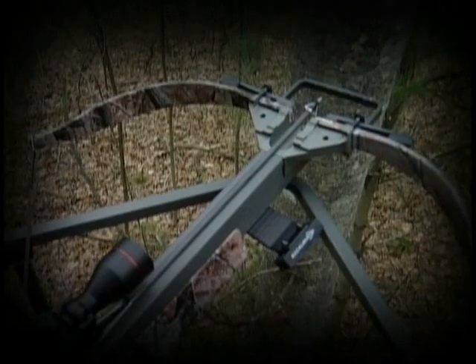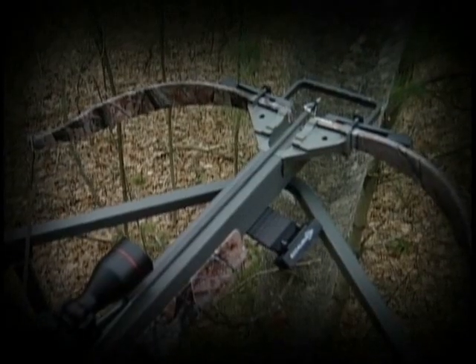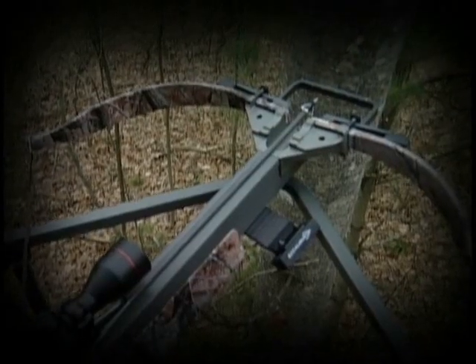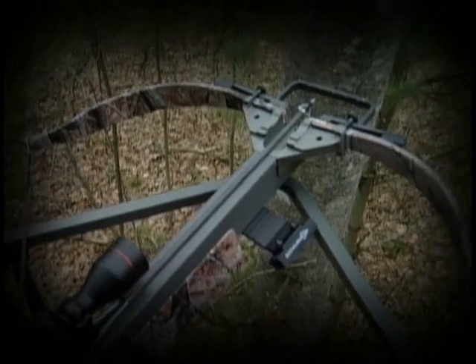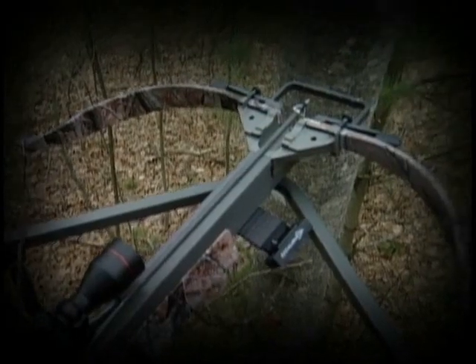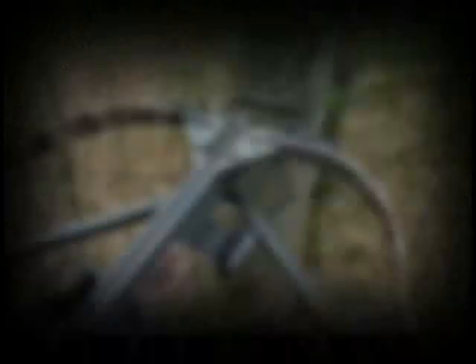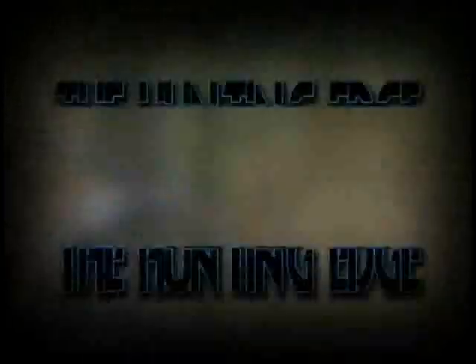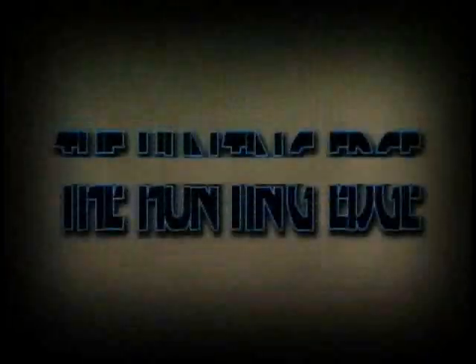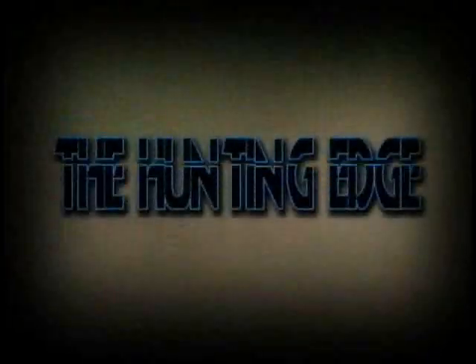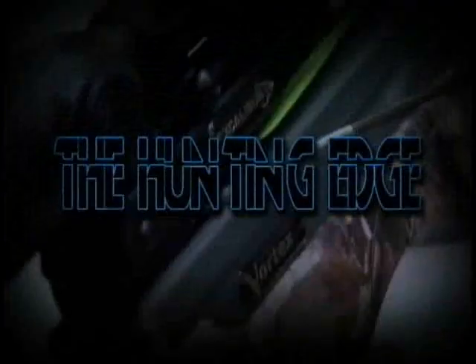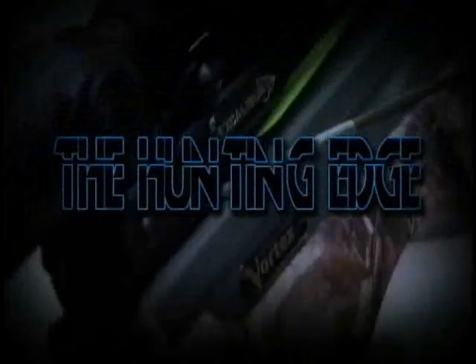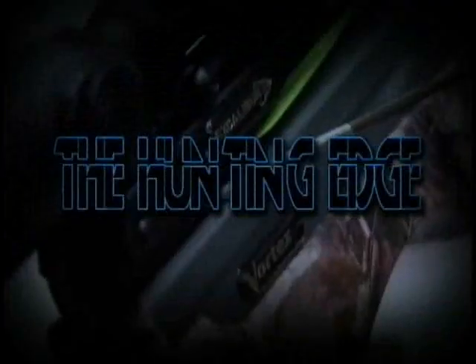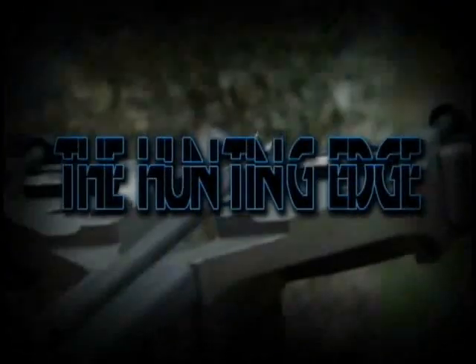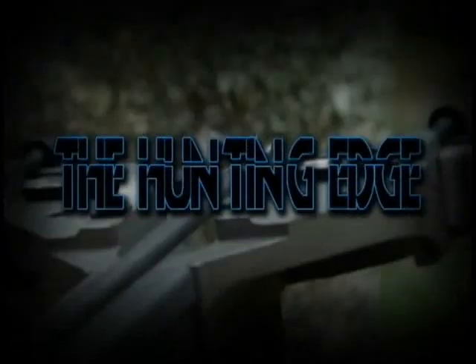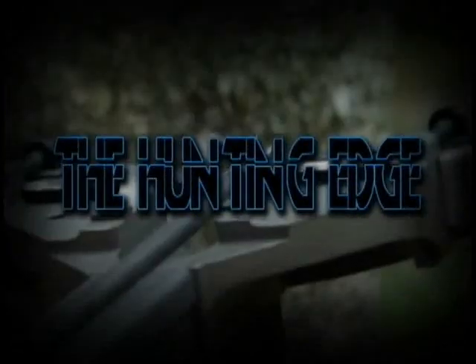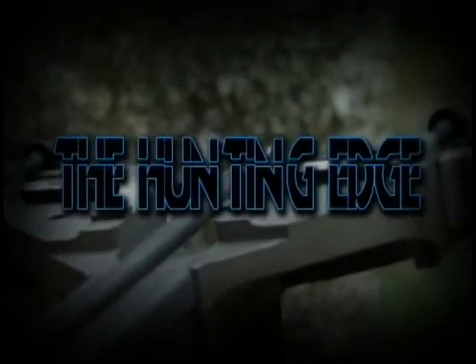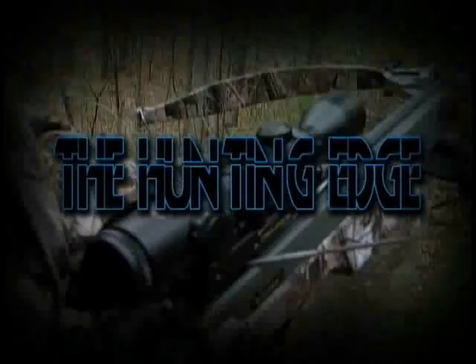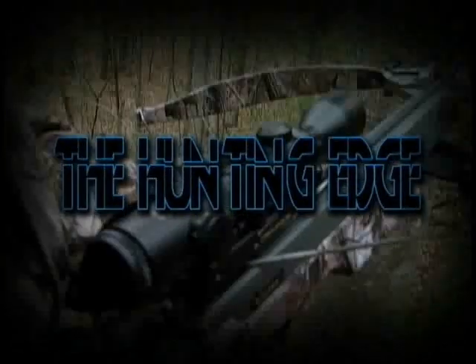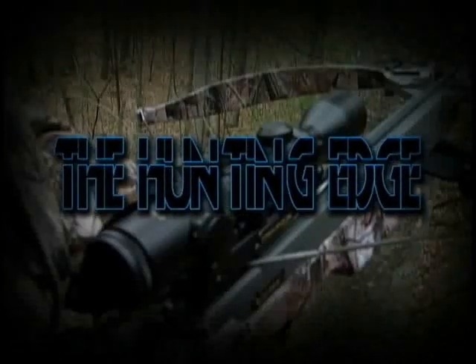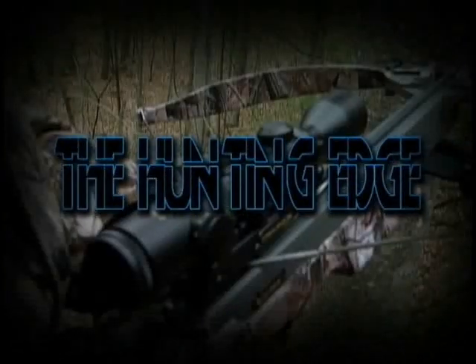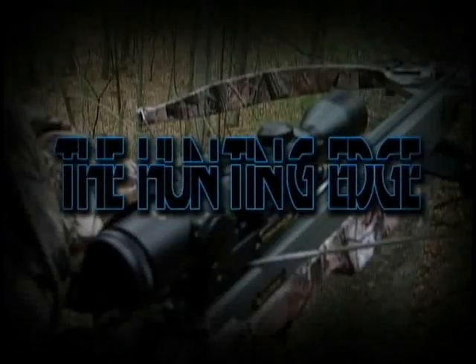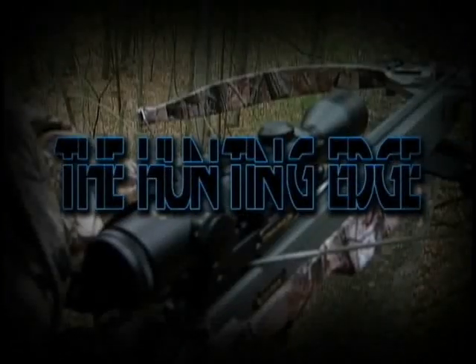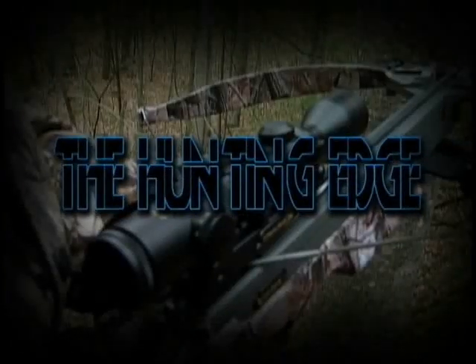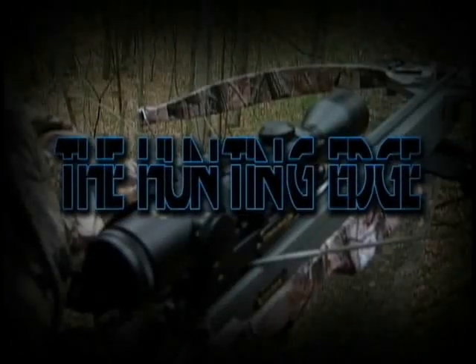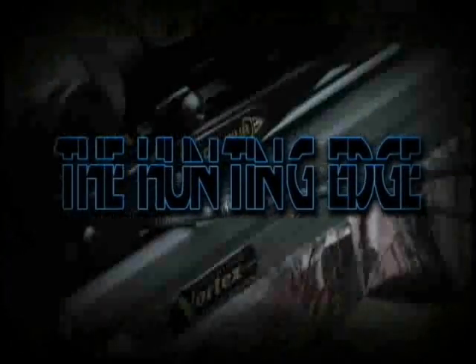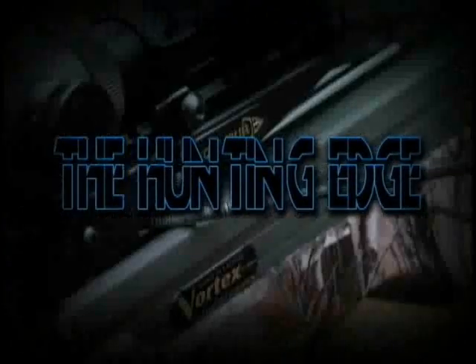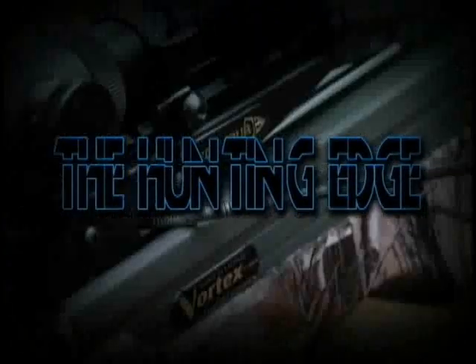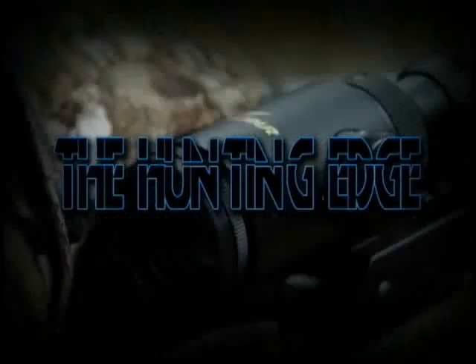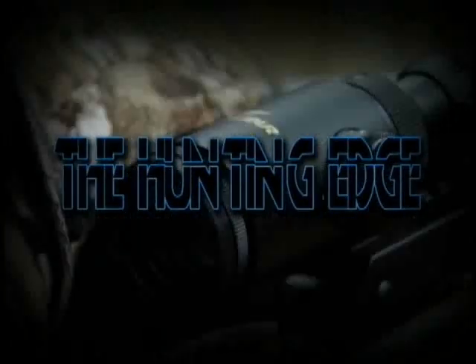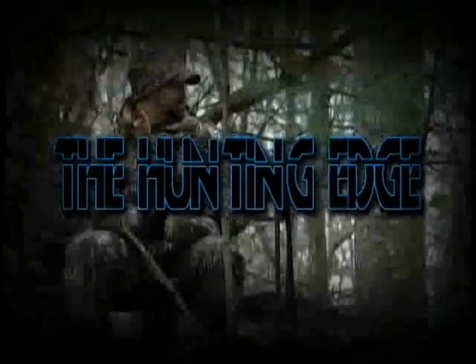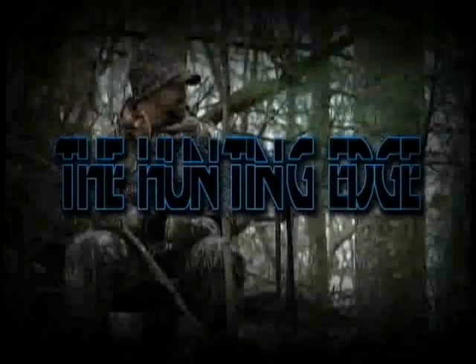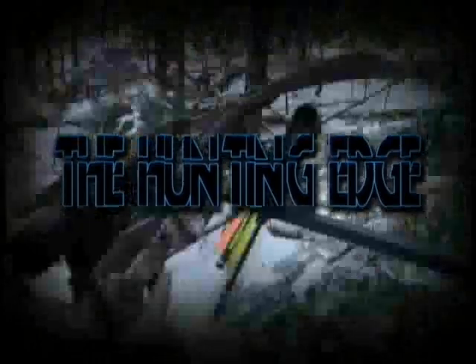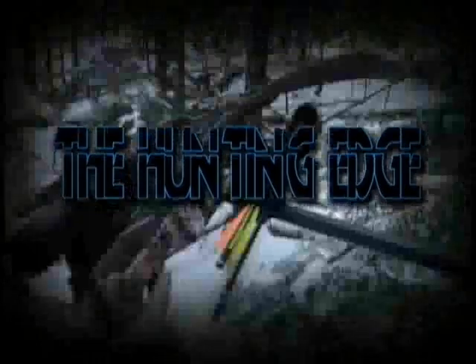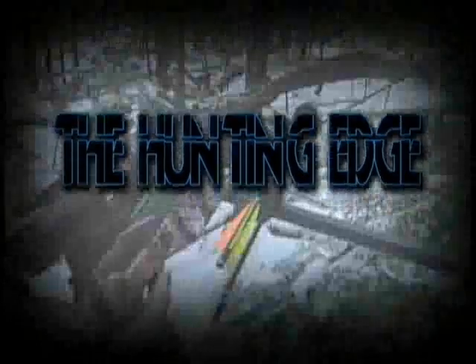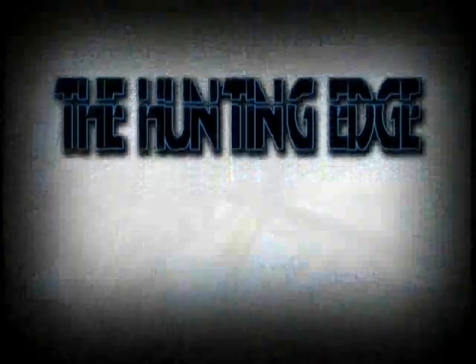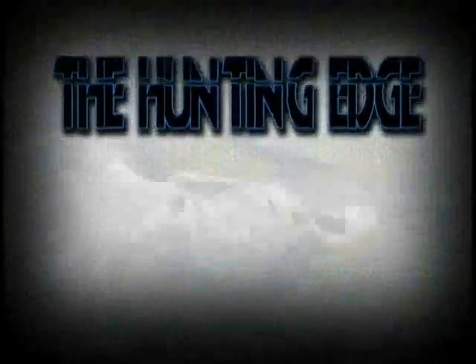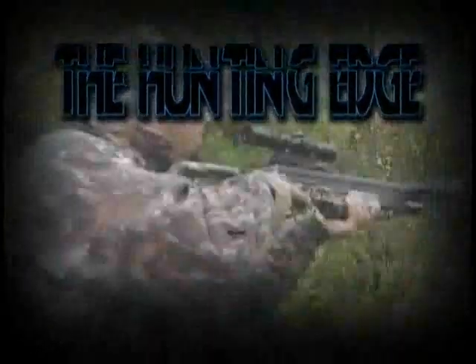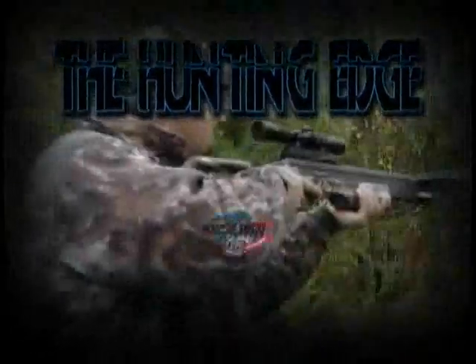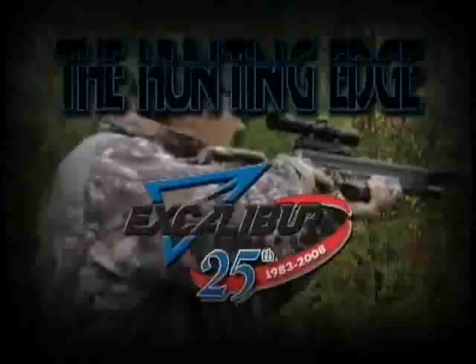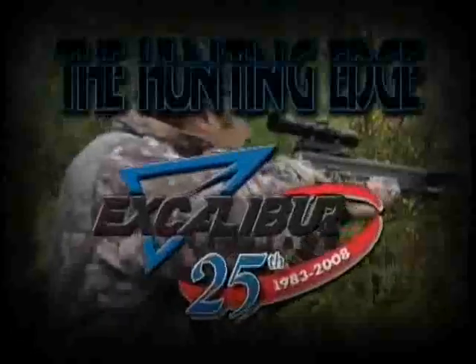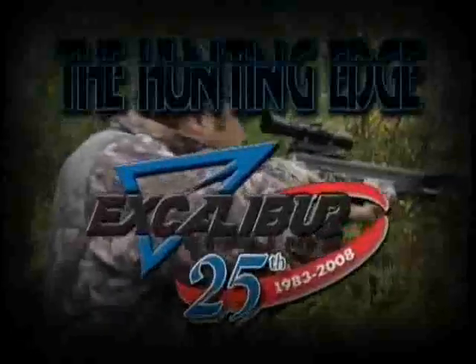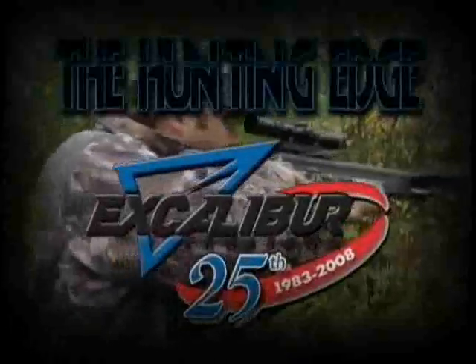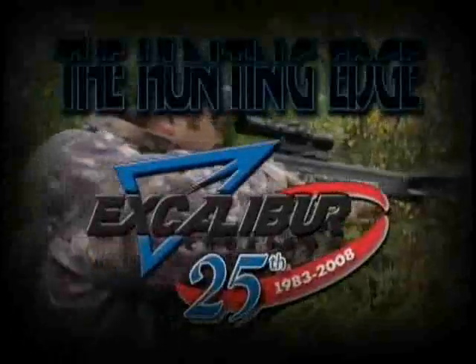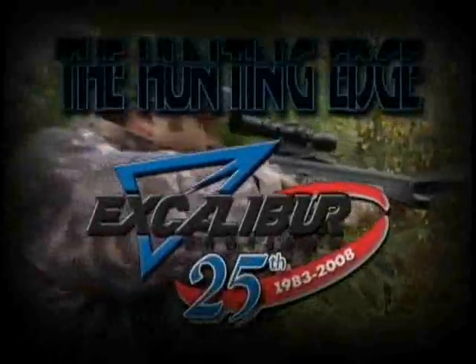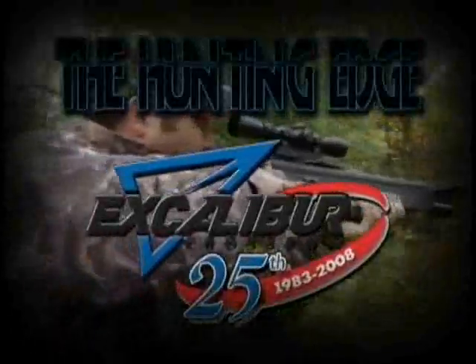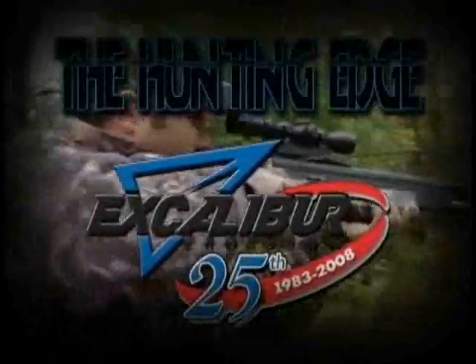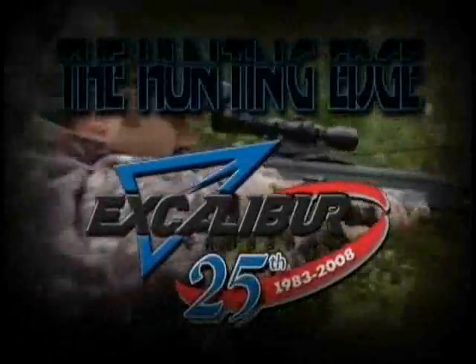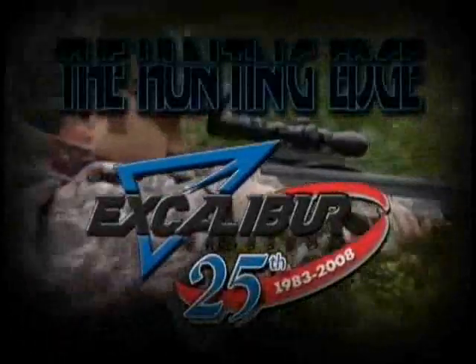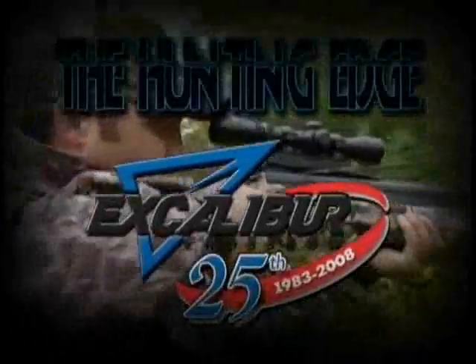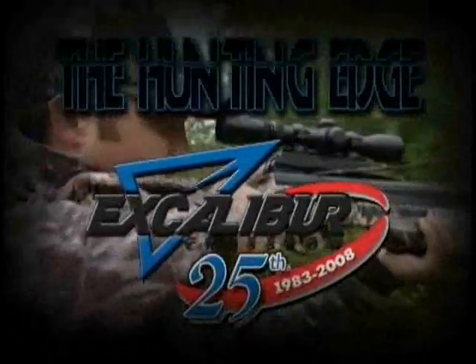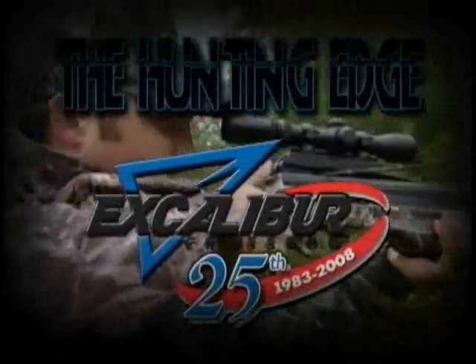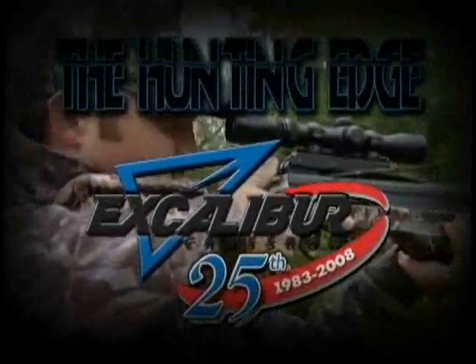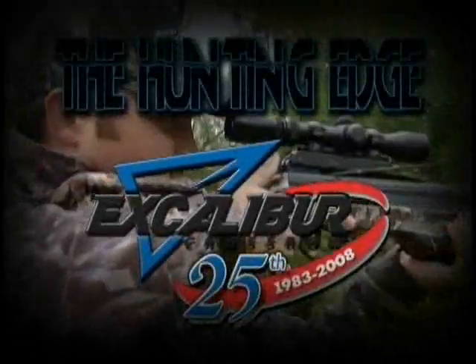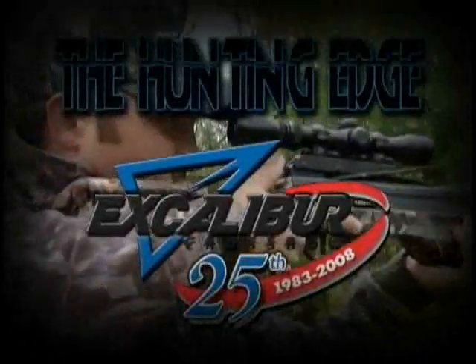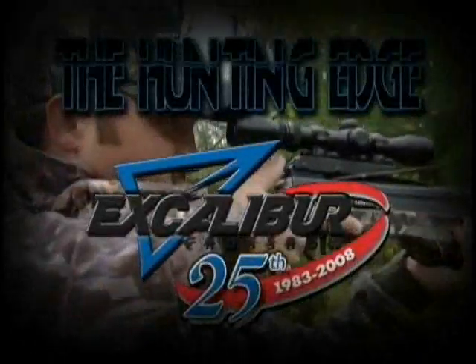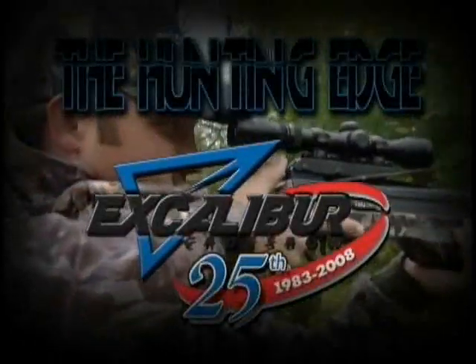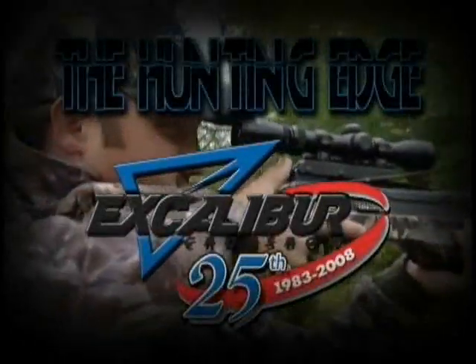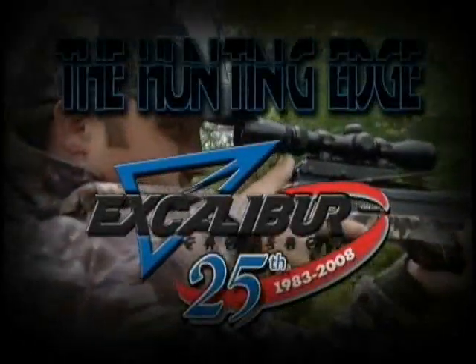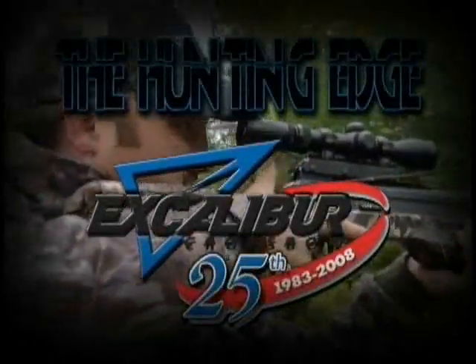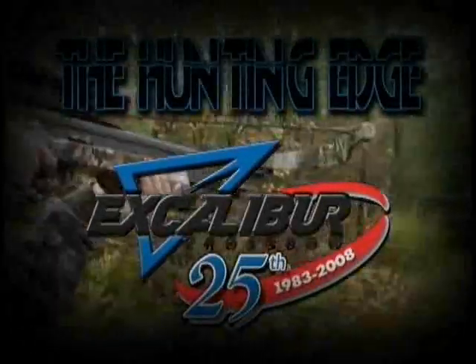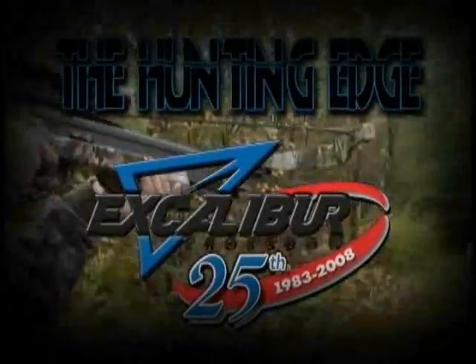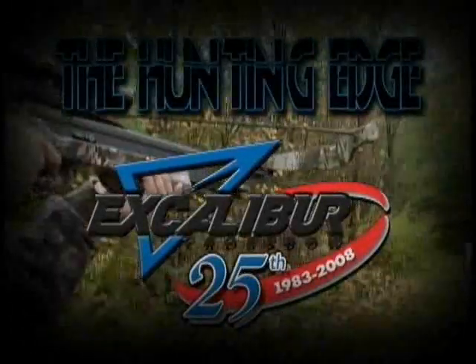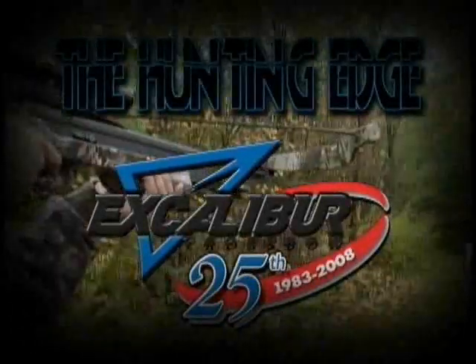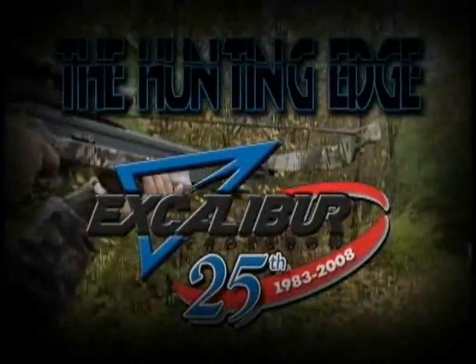The Hunting Edge, brought to you by Excalibur, the world's most accurate hunting crossbow, guaranteed.